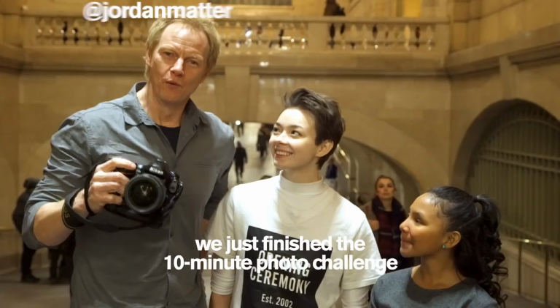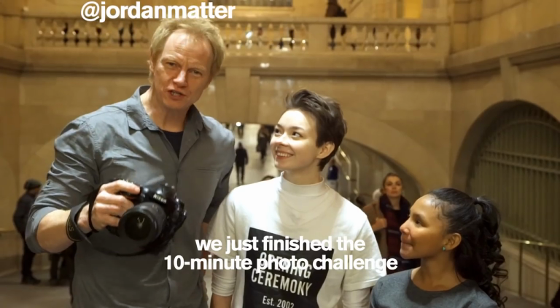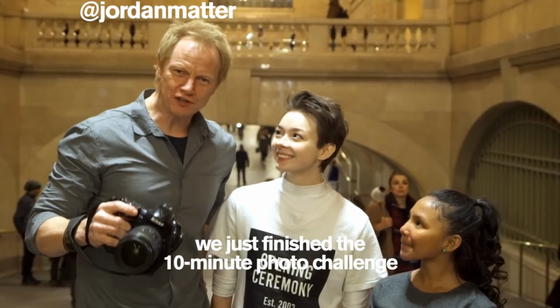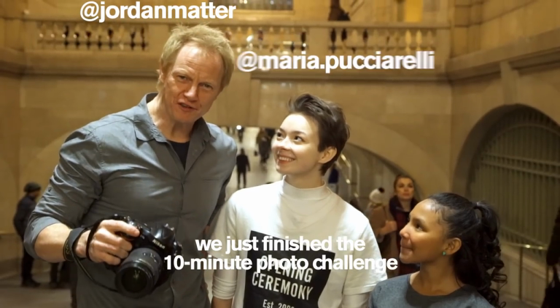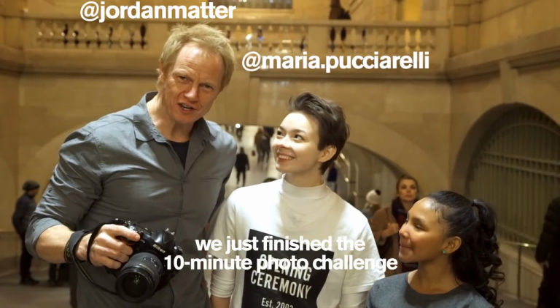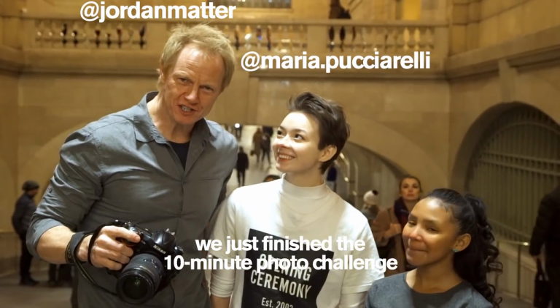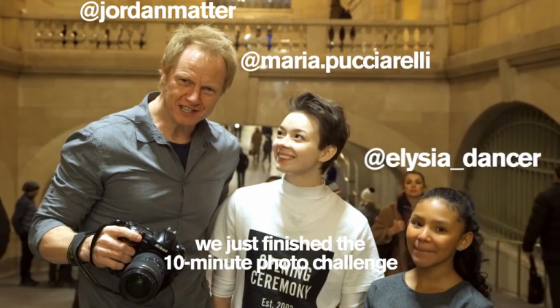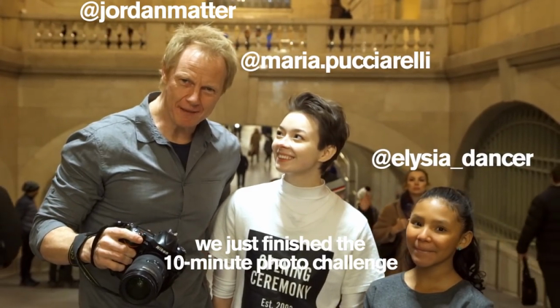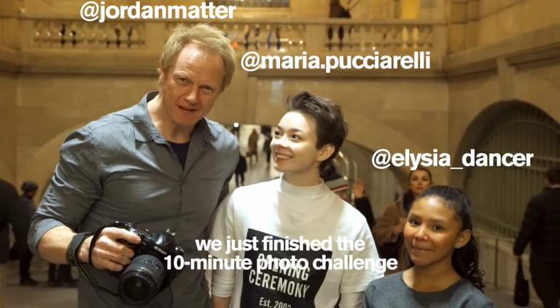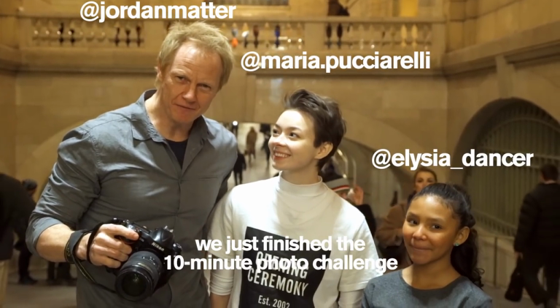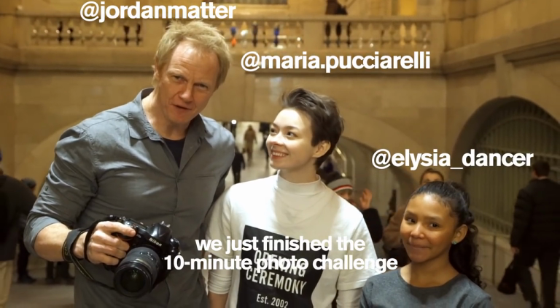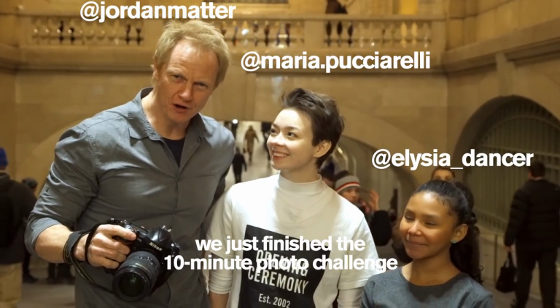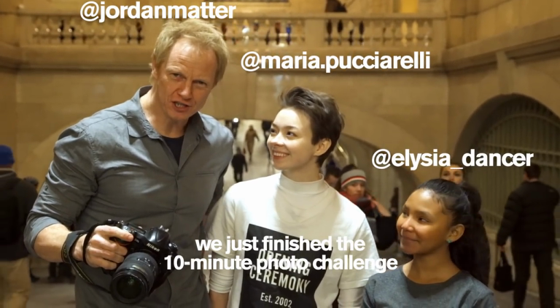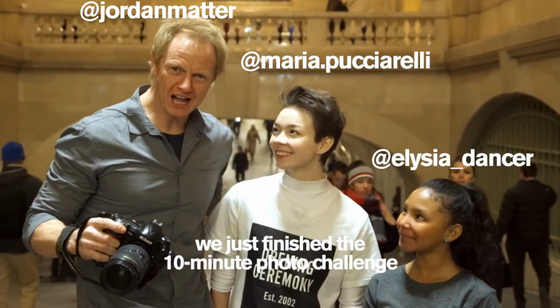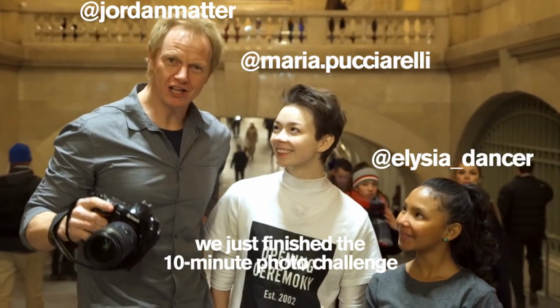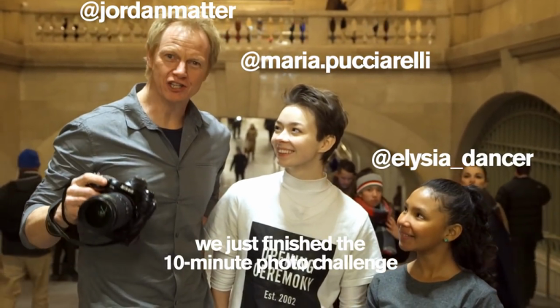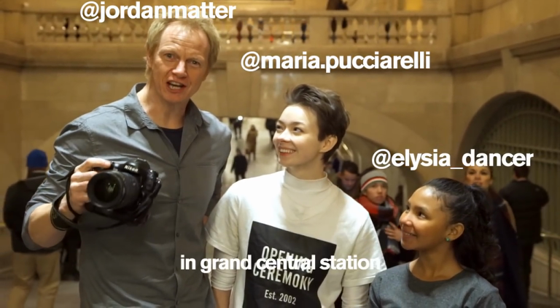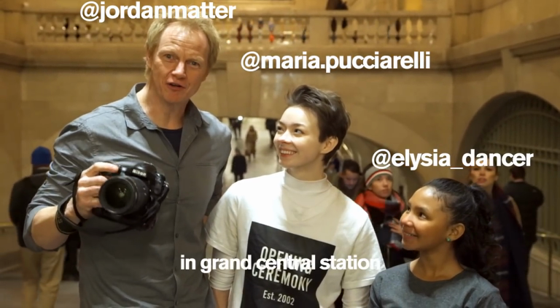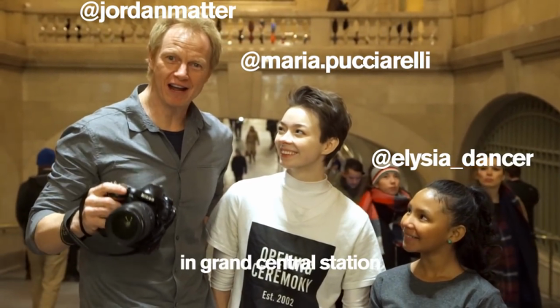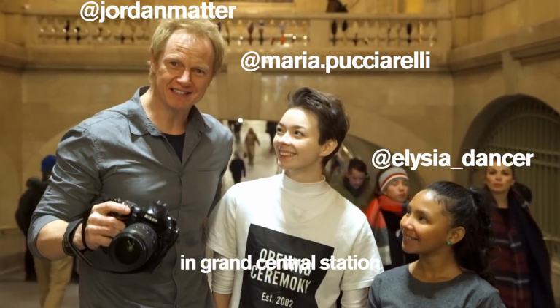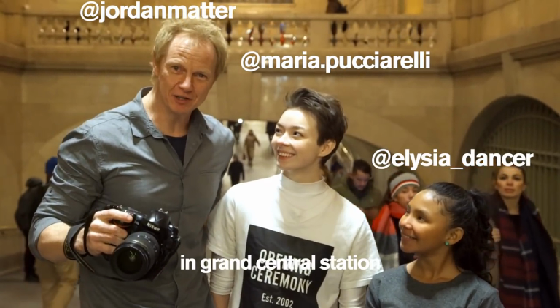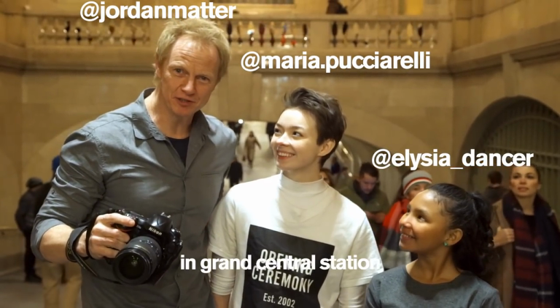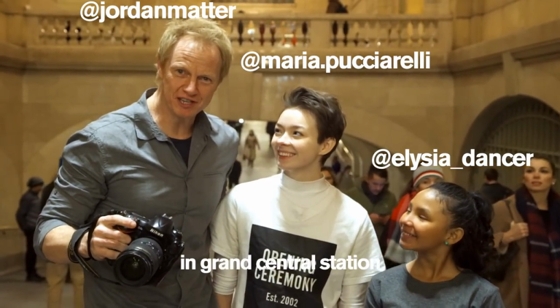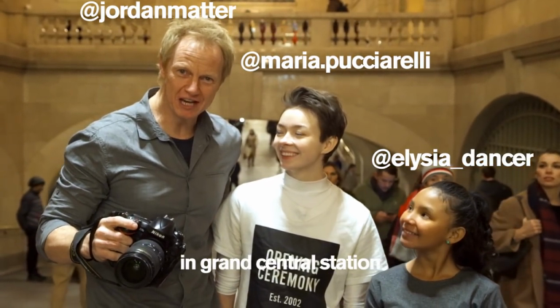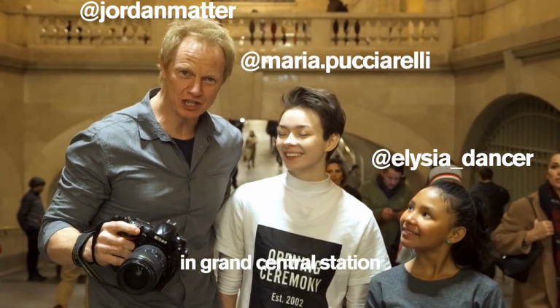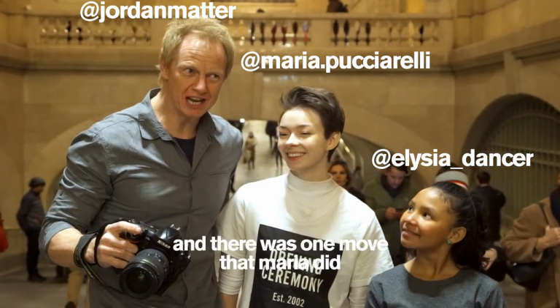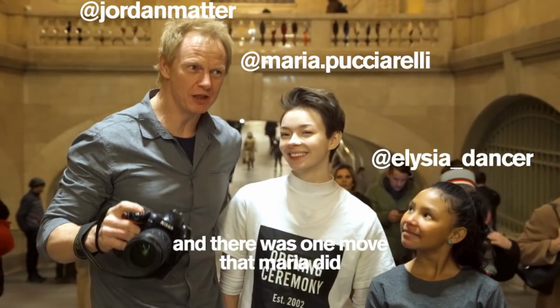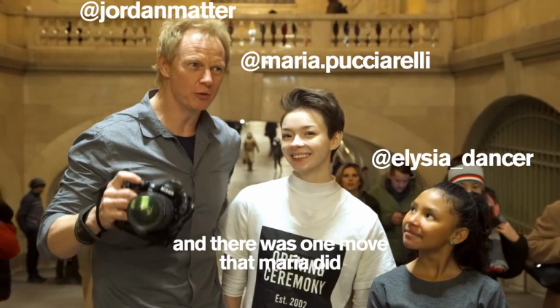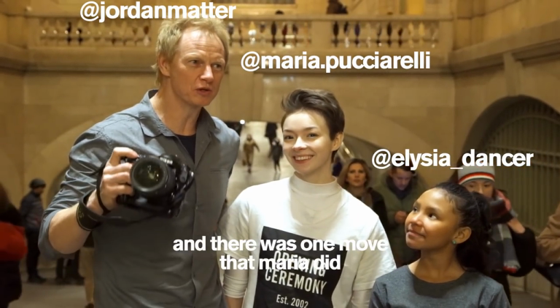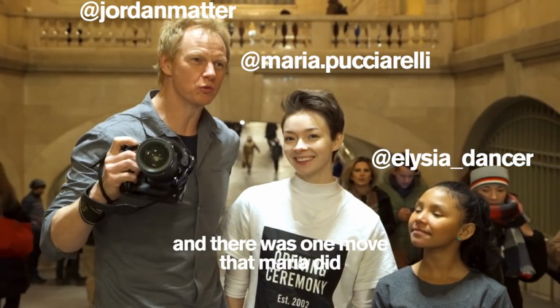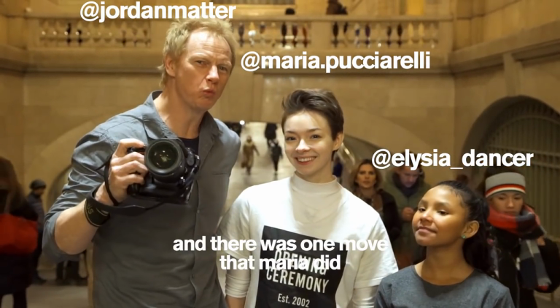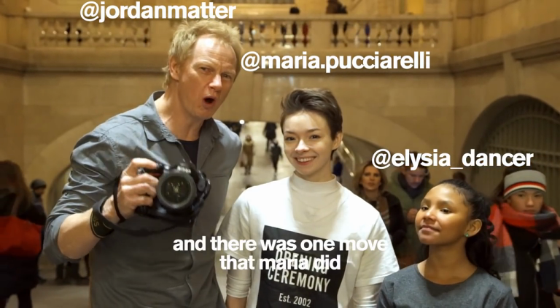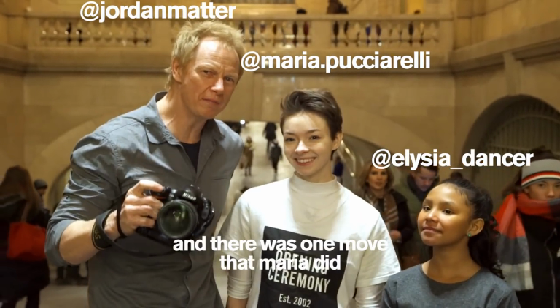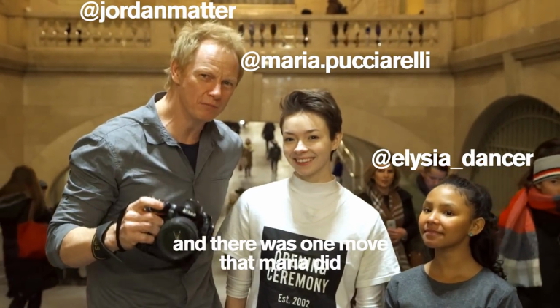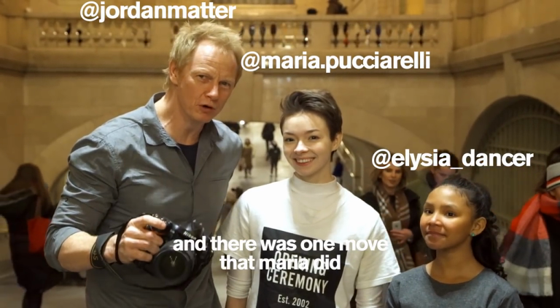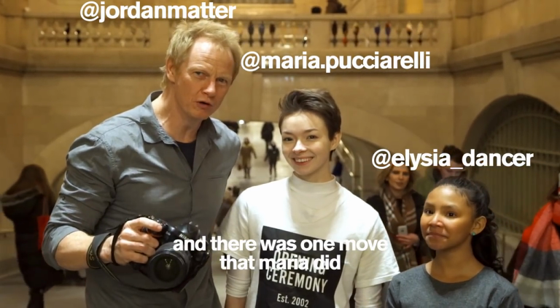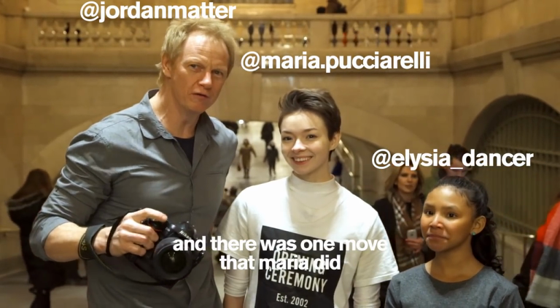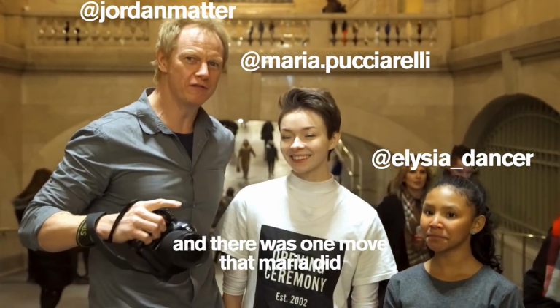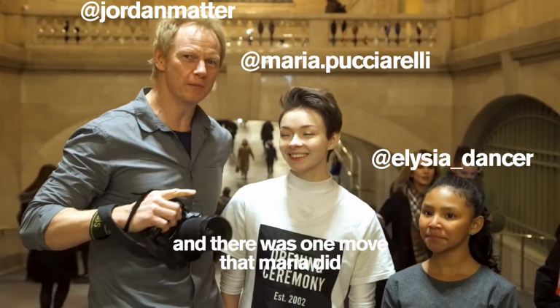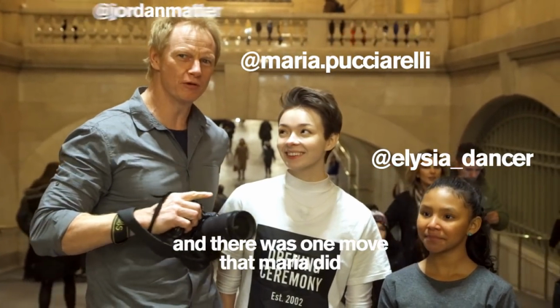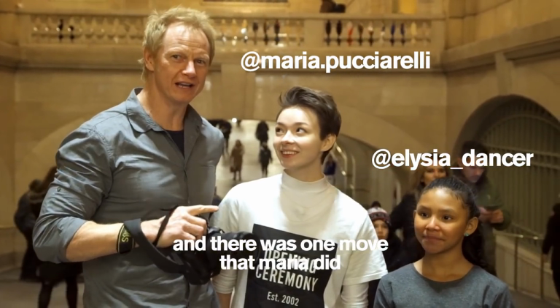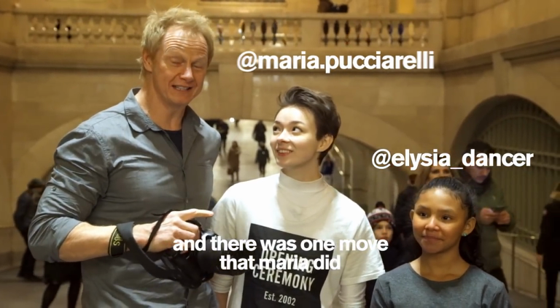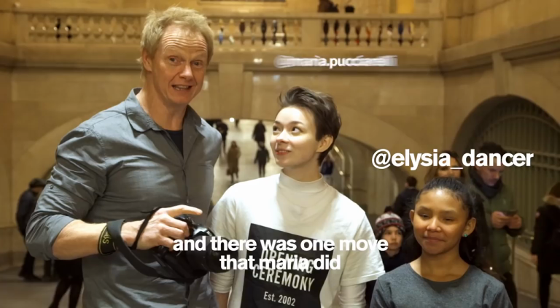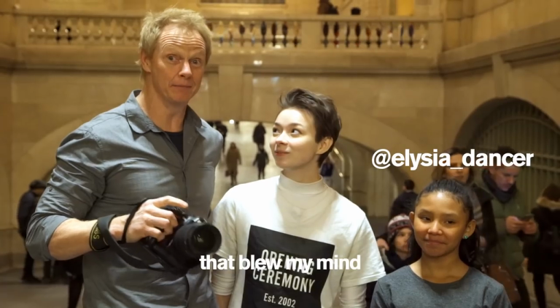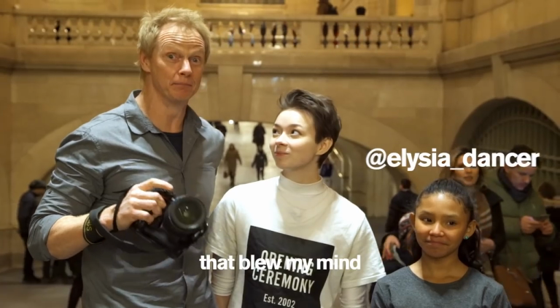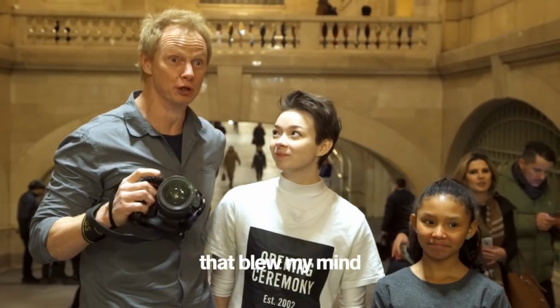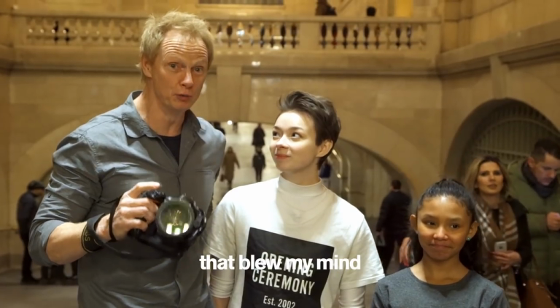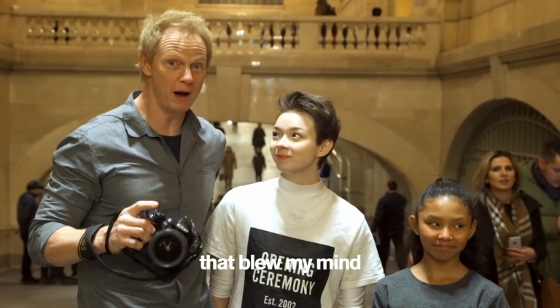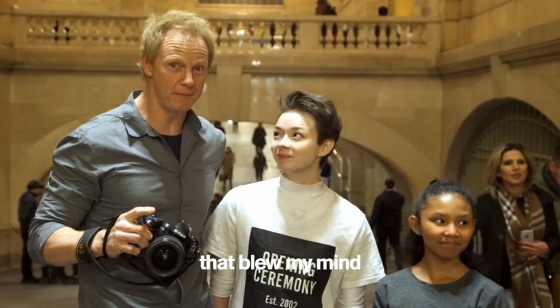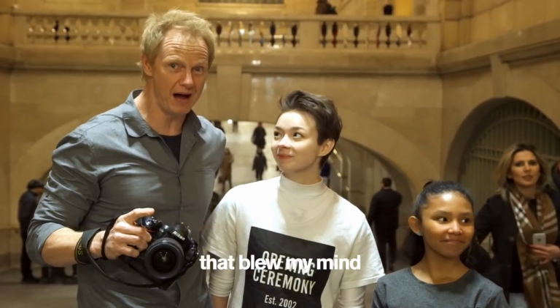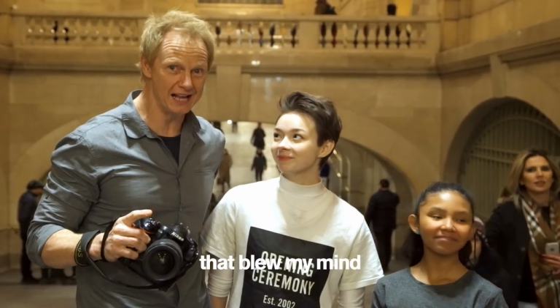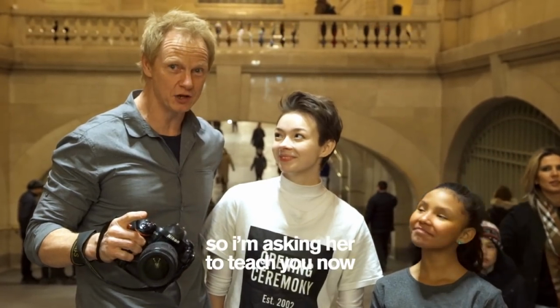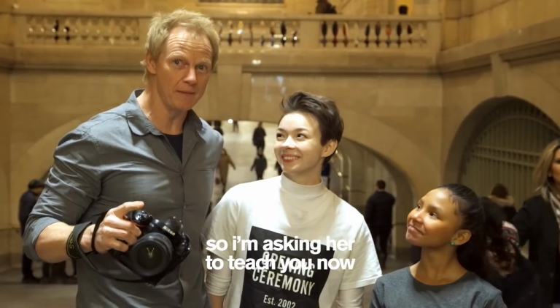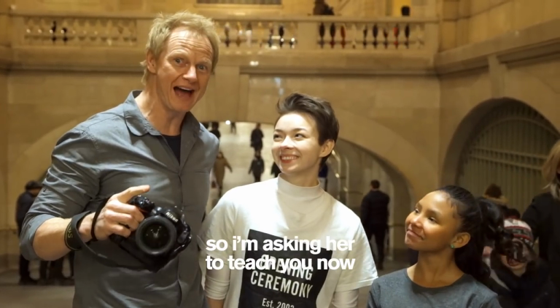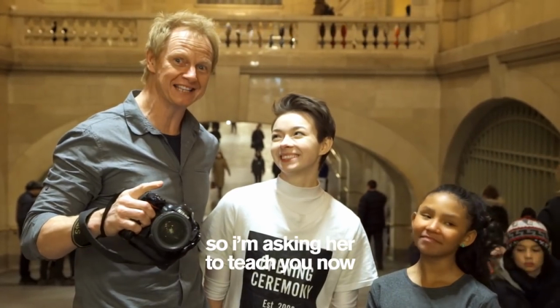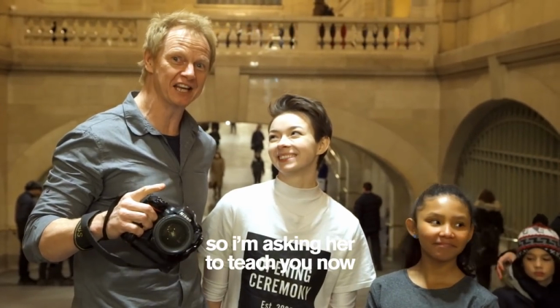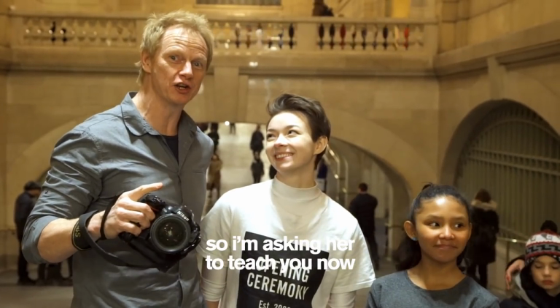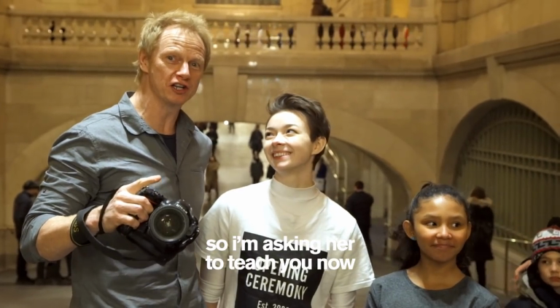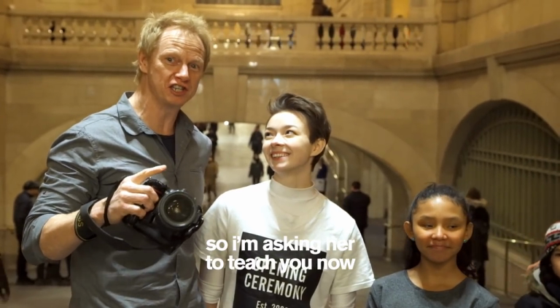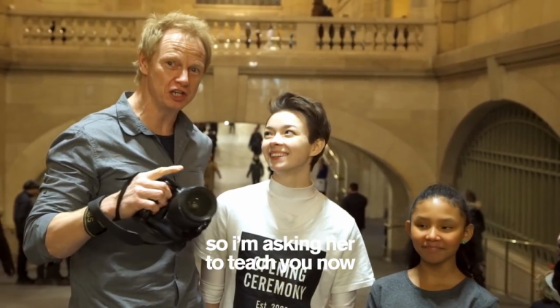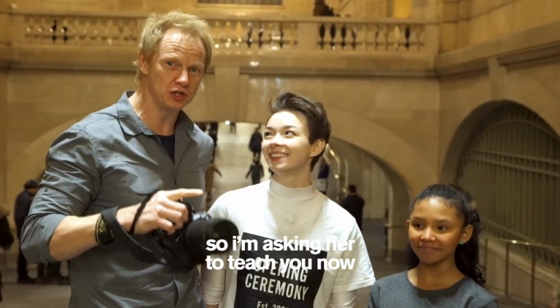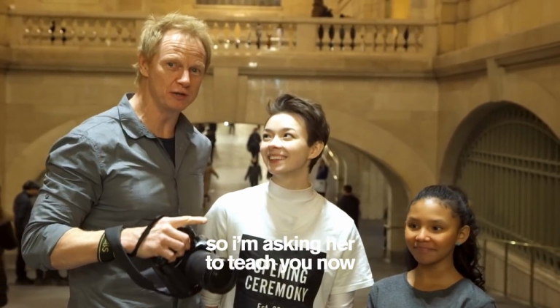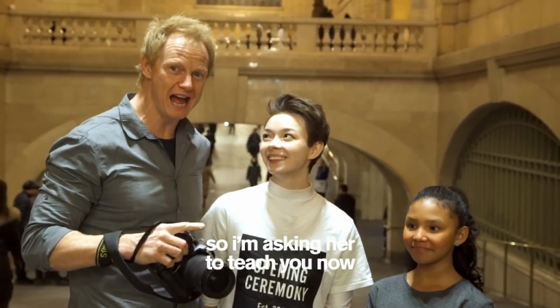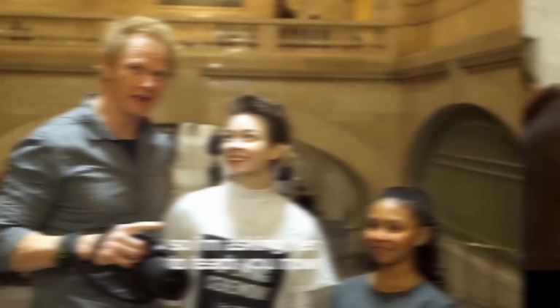We just finished the 10-minute photo challenge in Grand Central Station and there was one move that Maria did that blew my mind, so I'm asking her to teach you now.